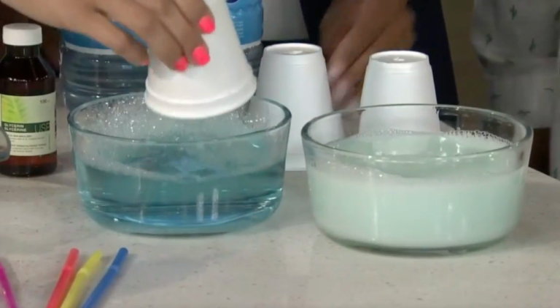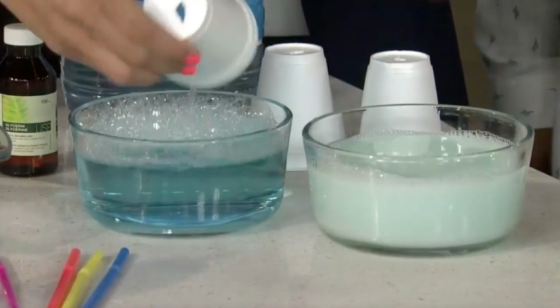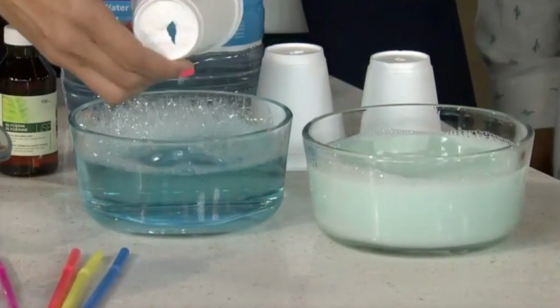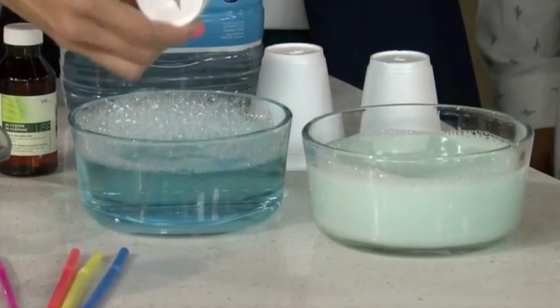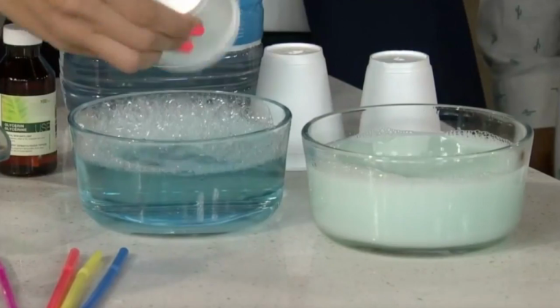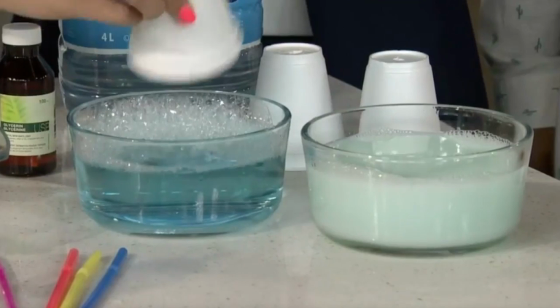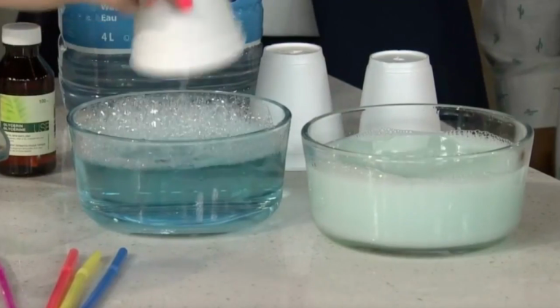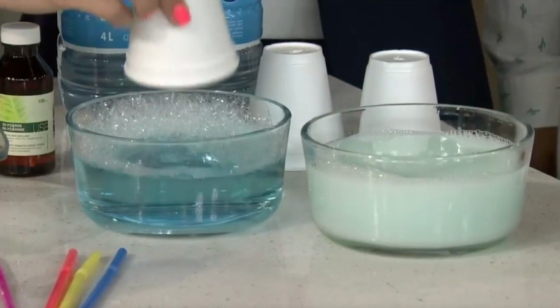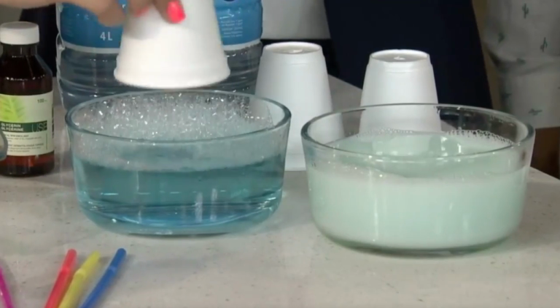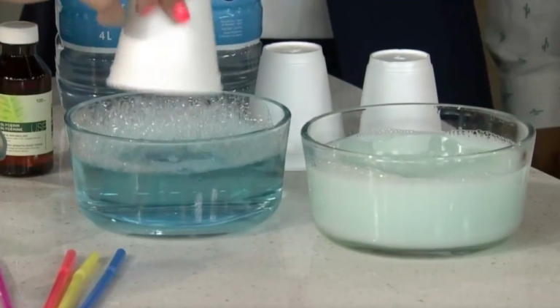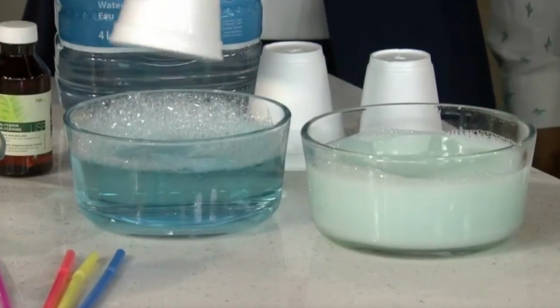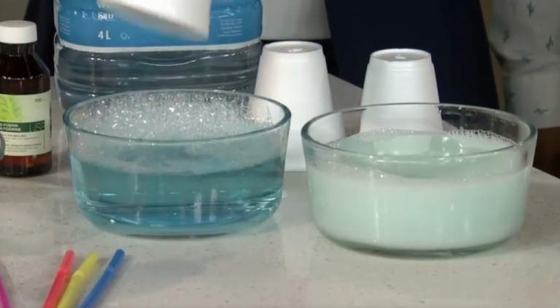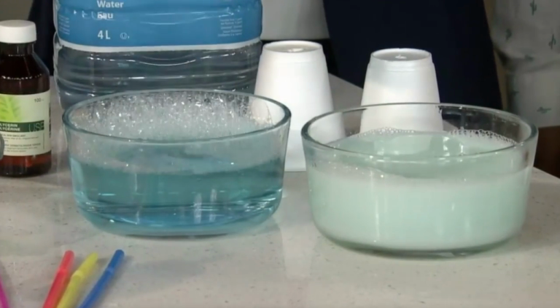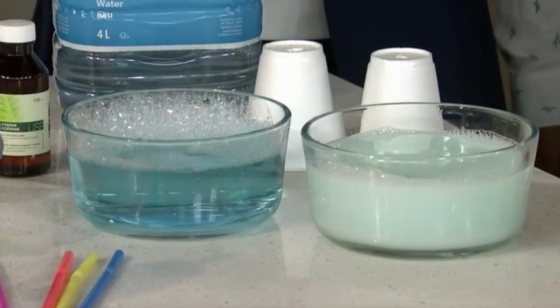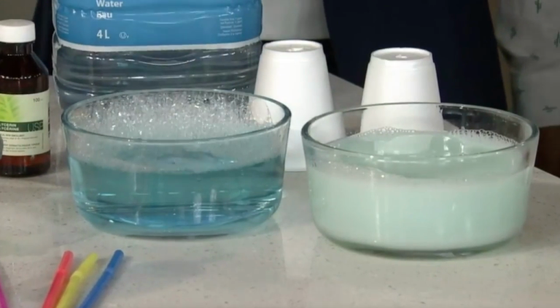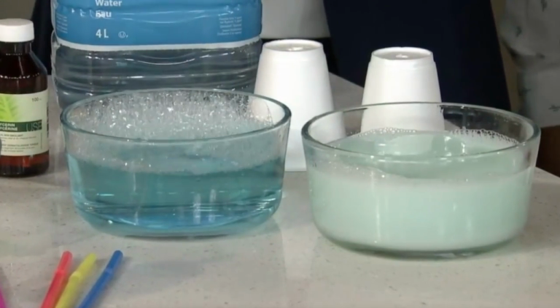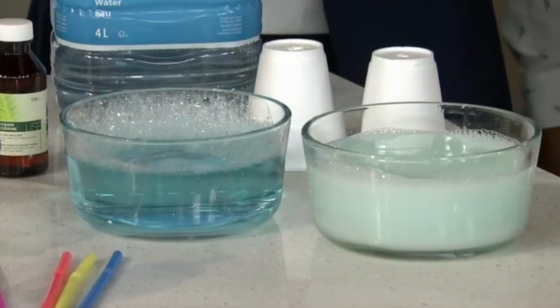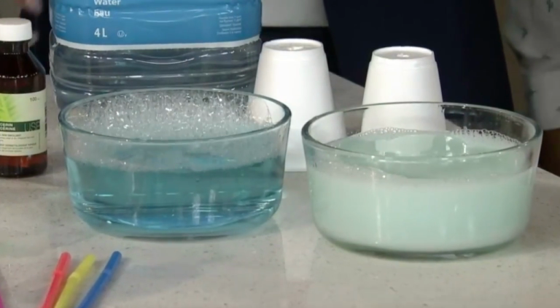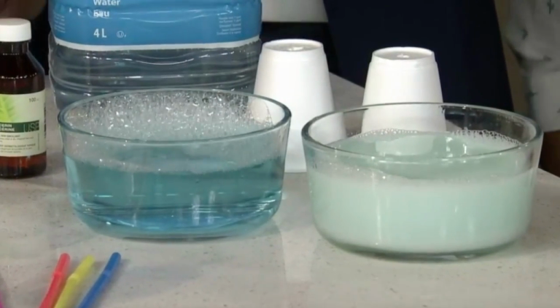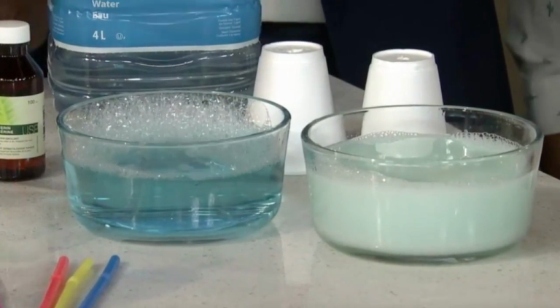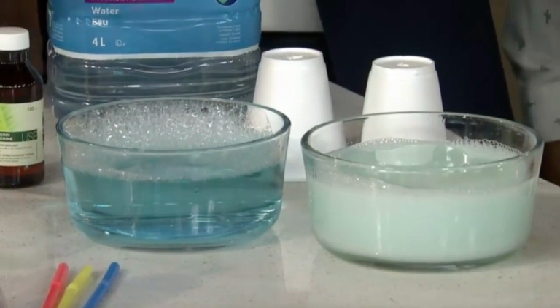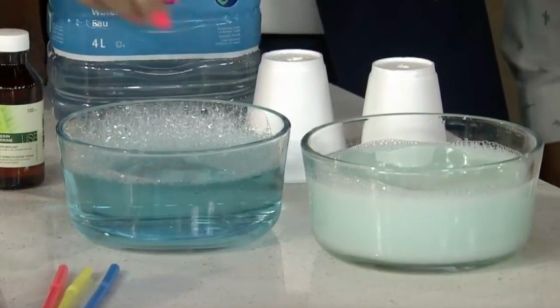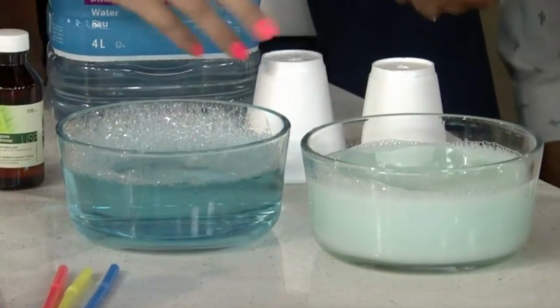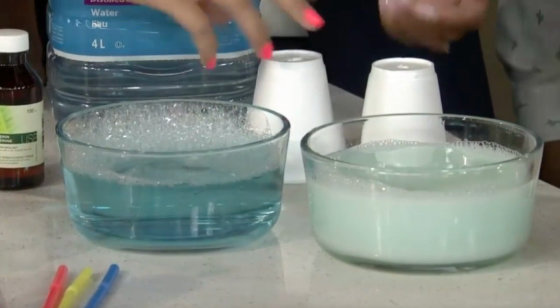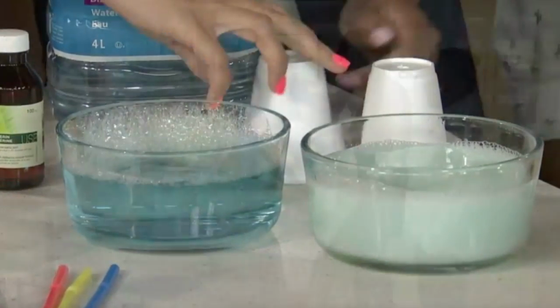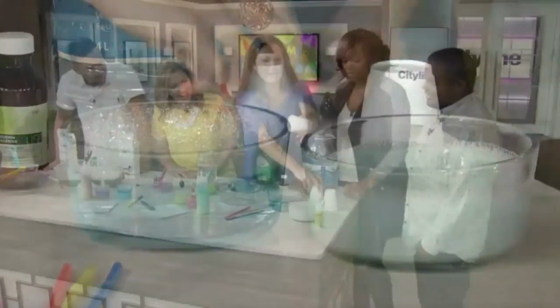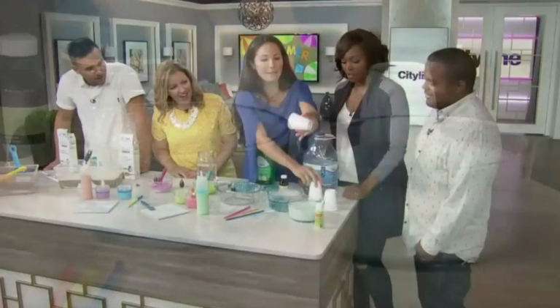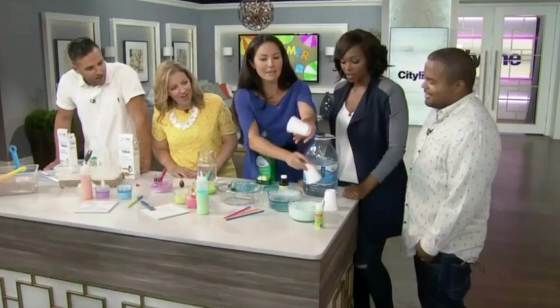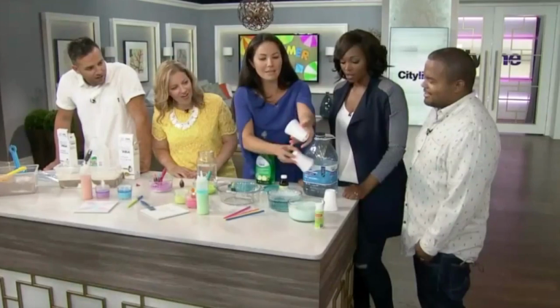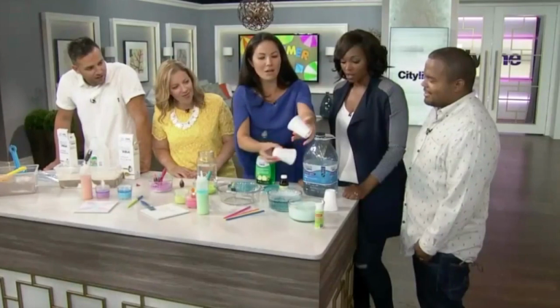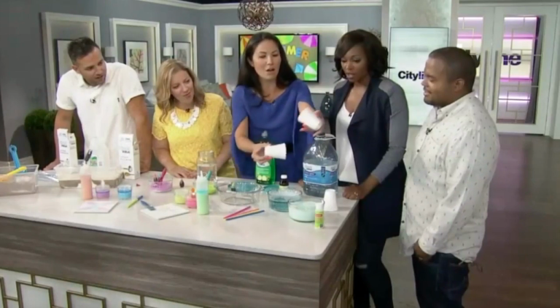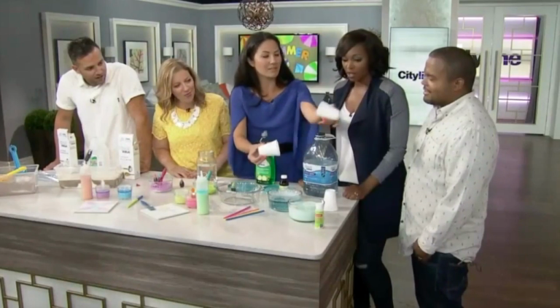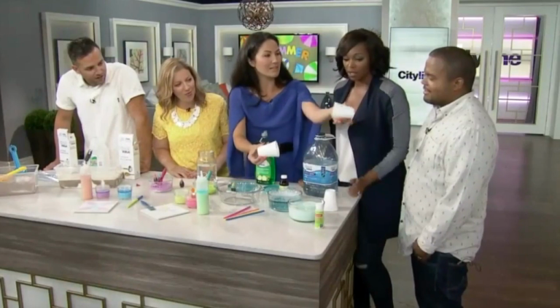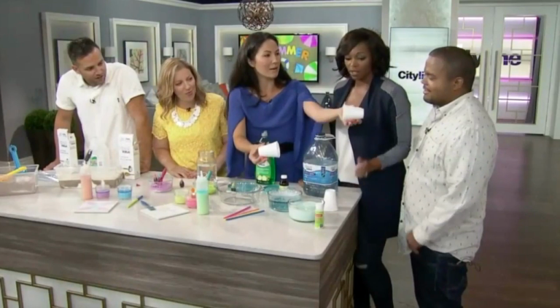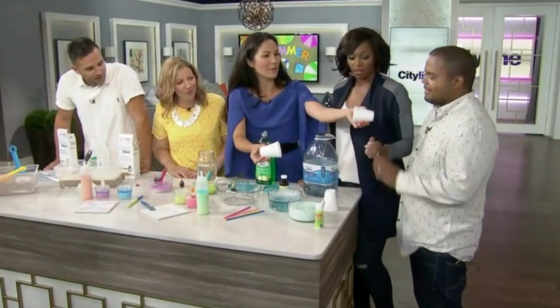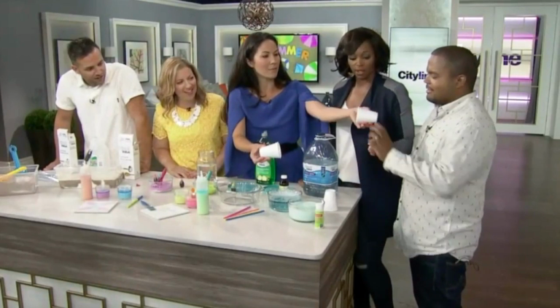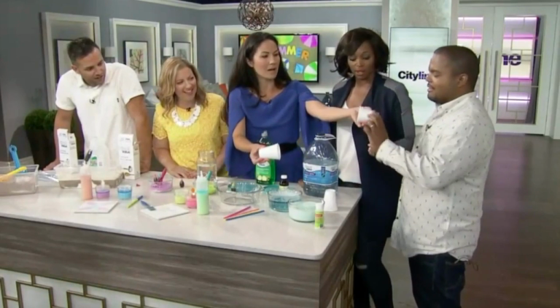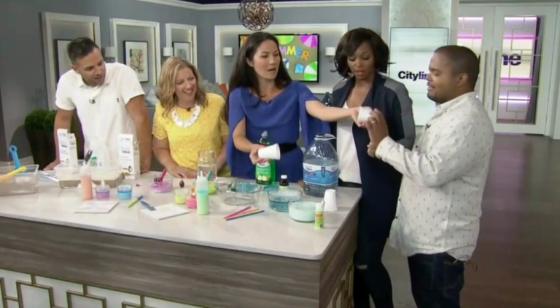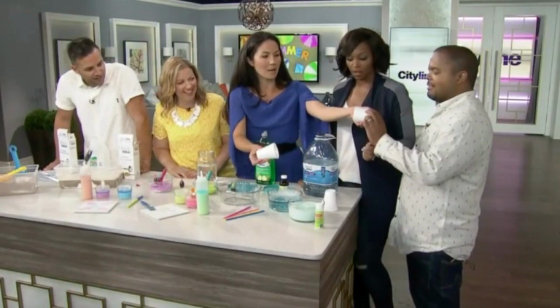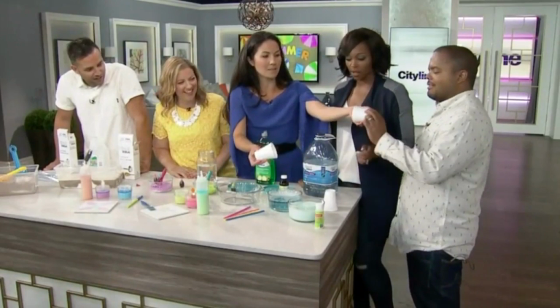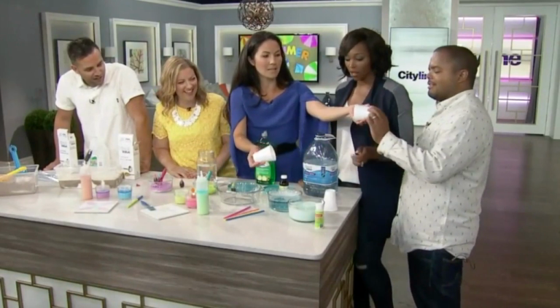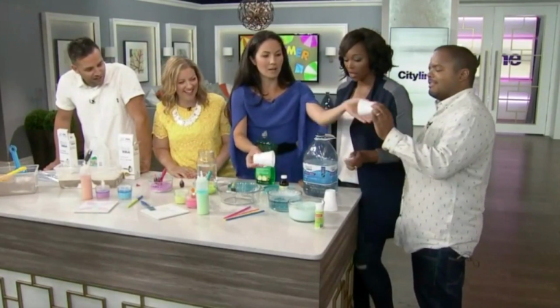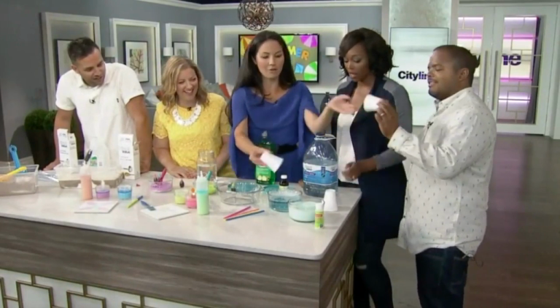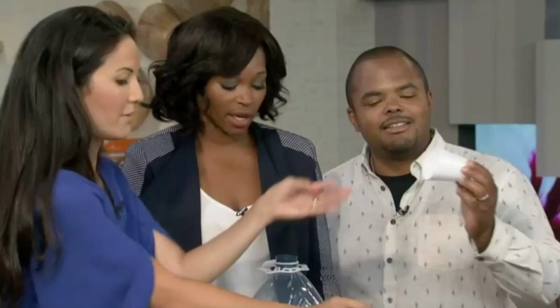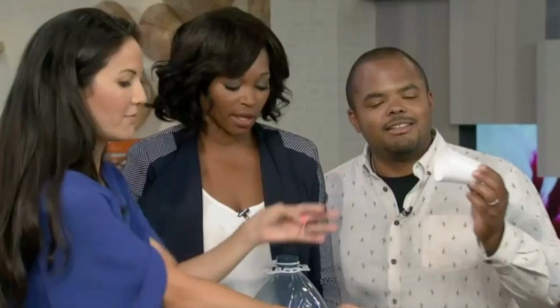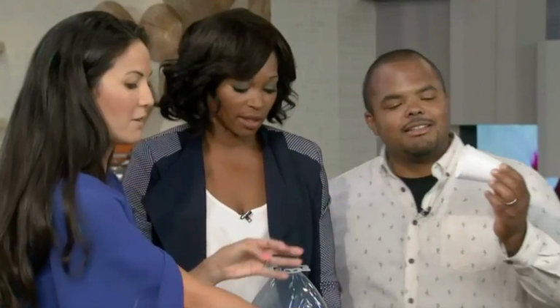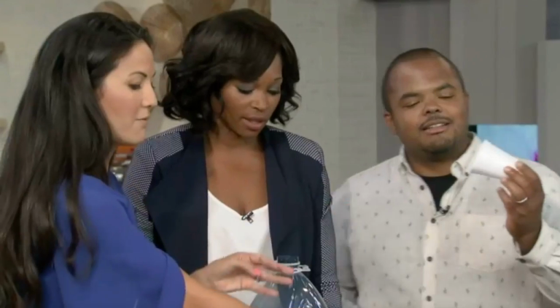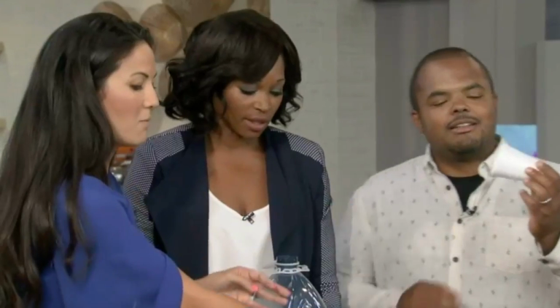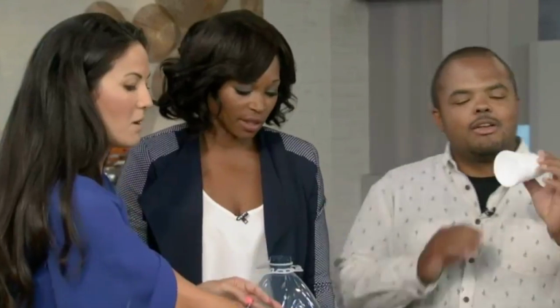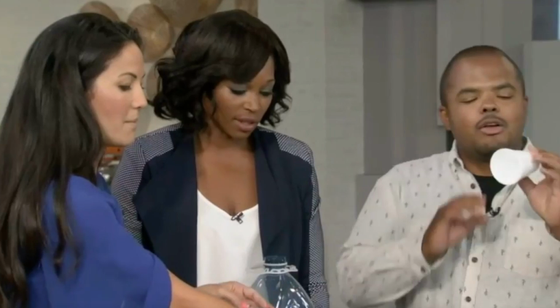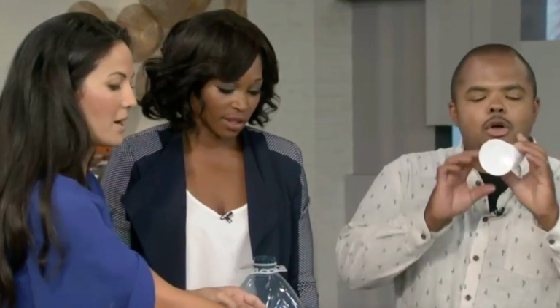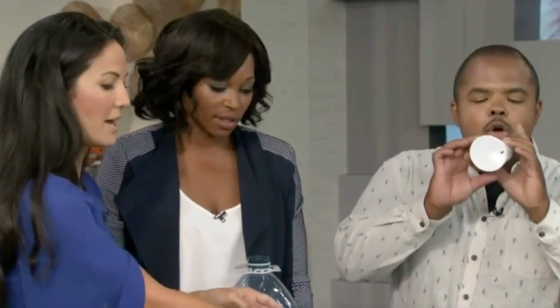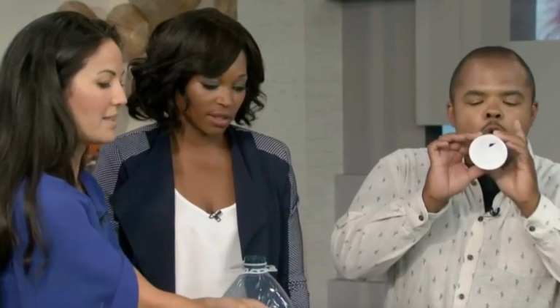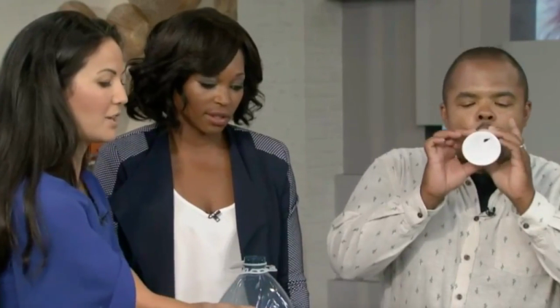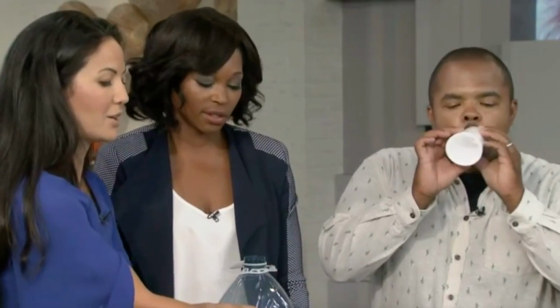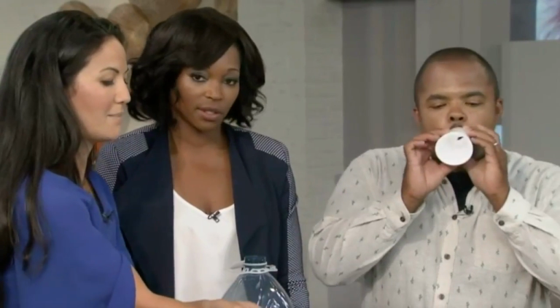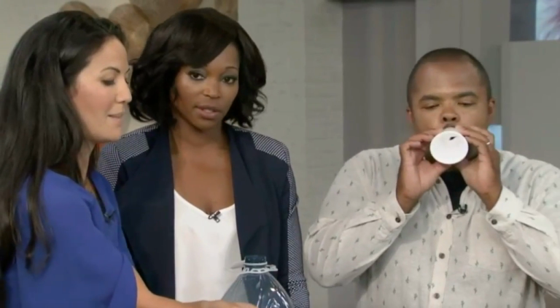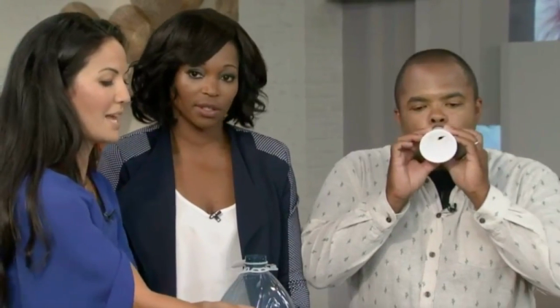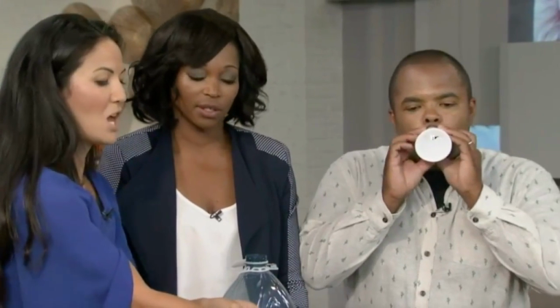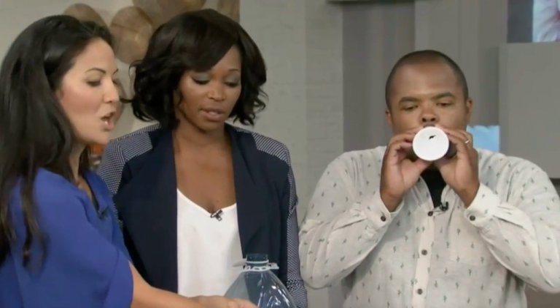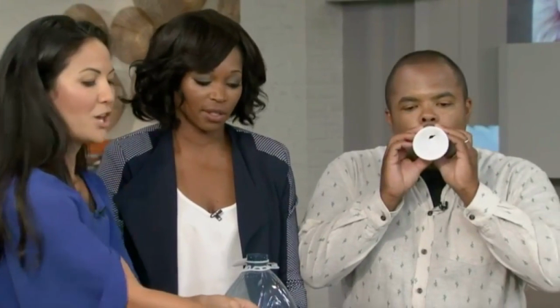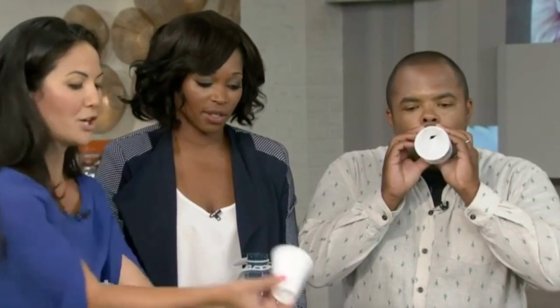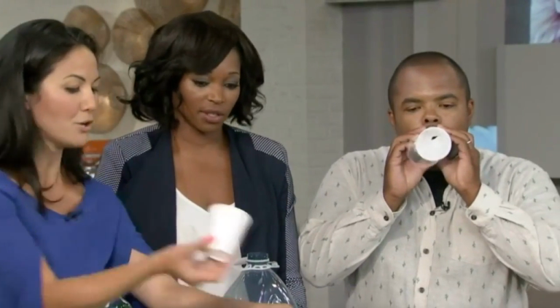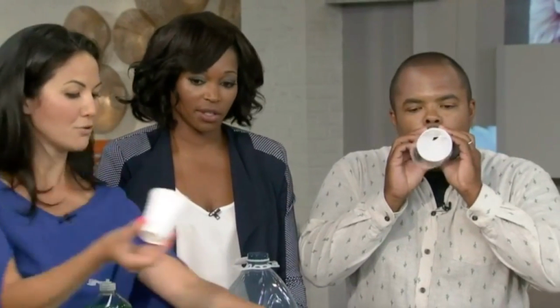I love how old school this is — you don't even have a wand! And then you can make huge bubbles.